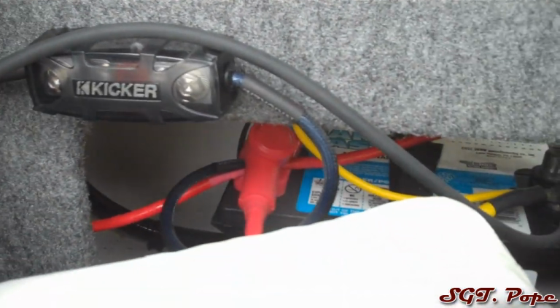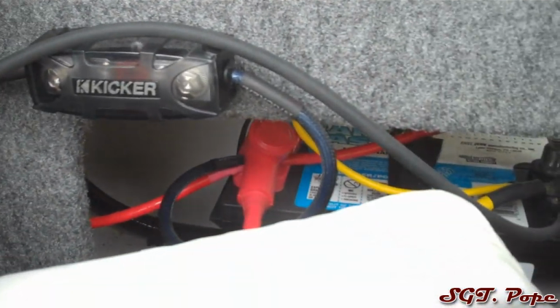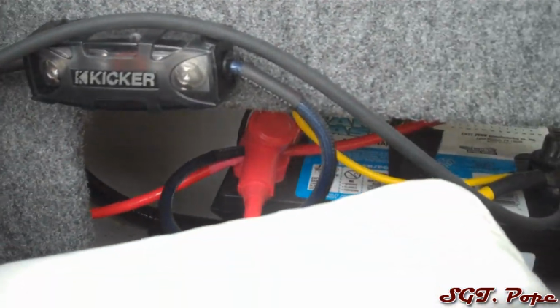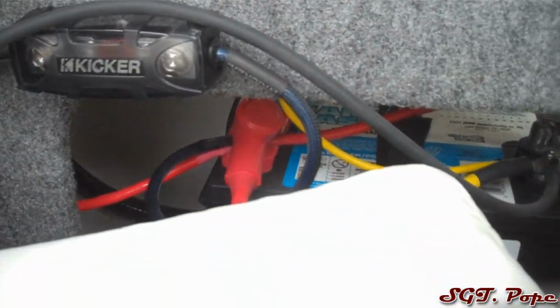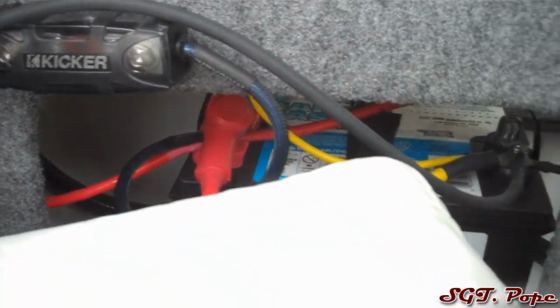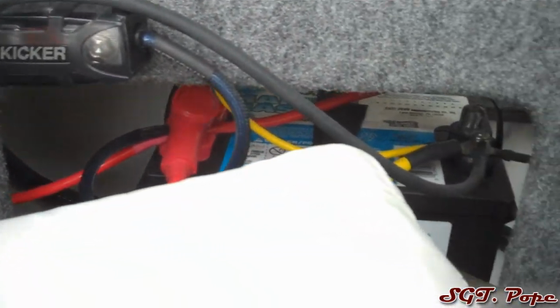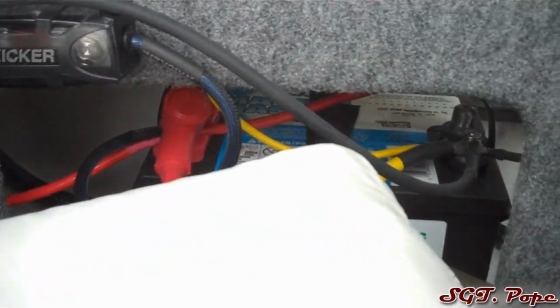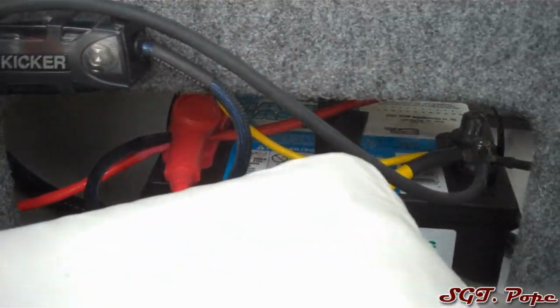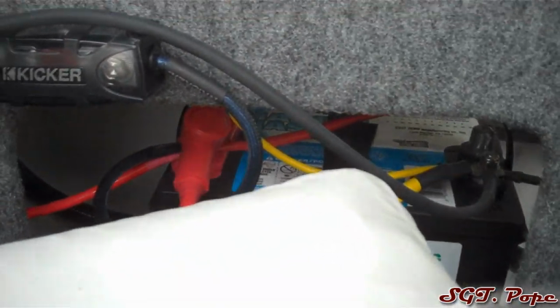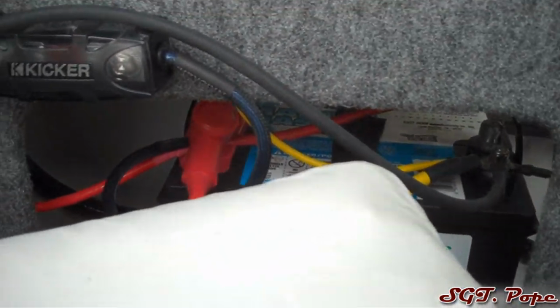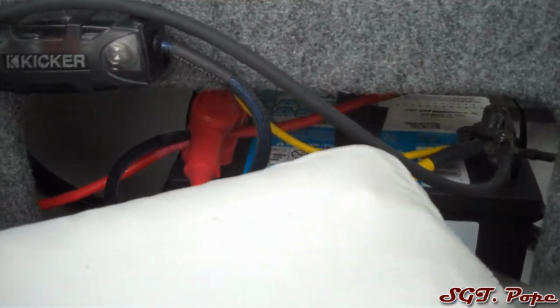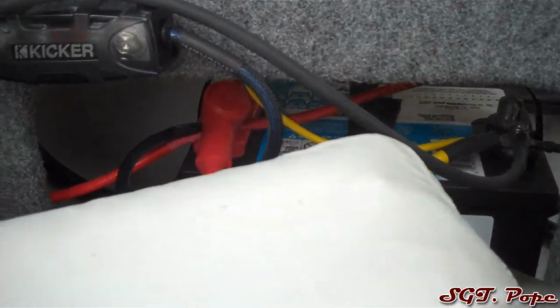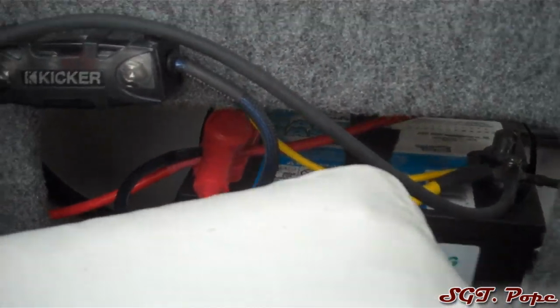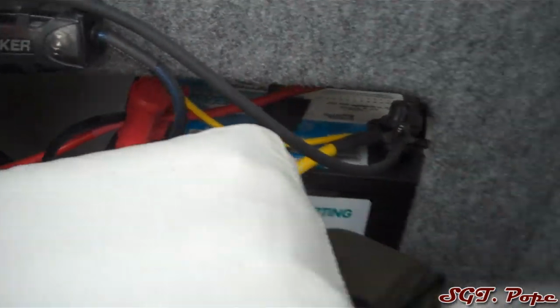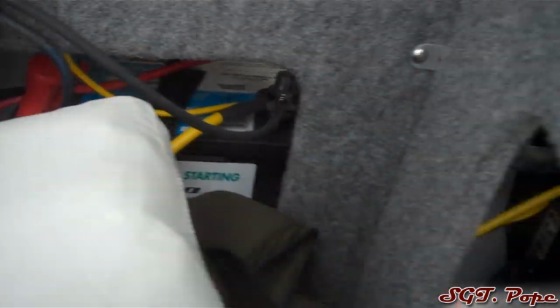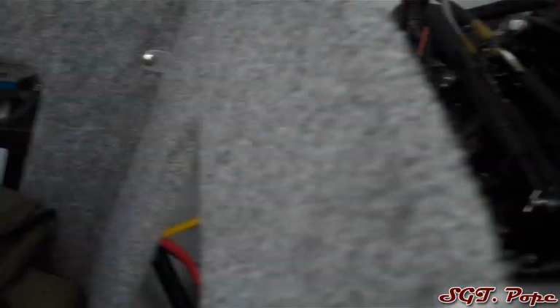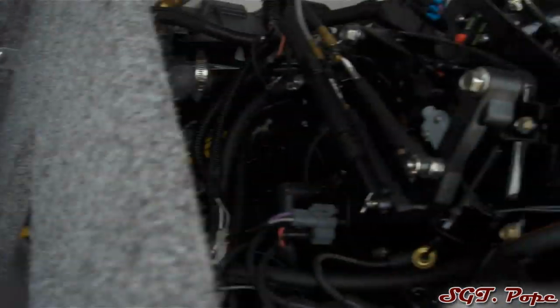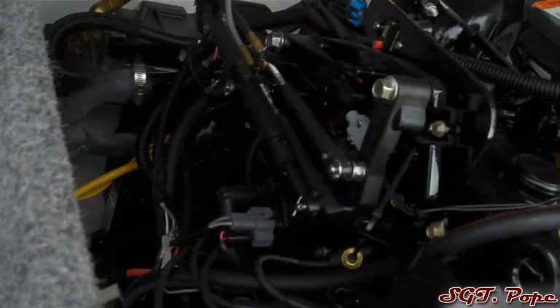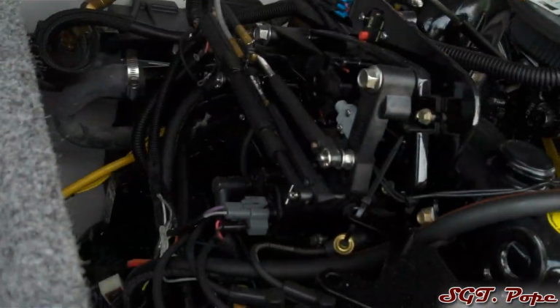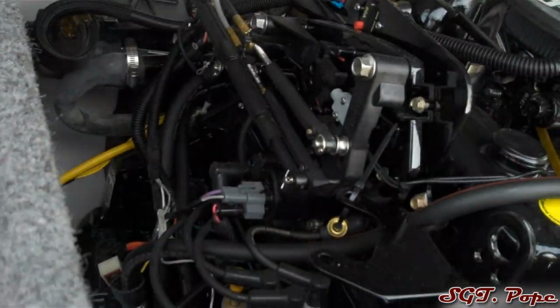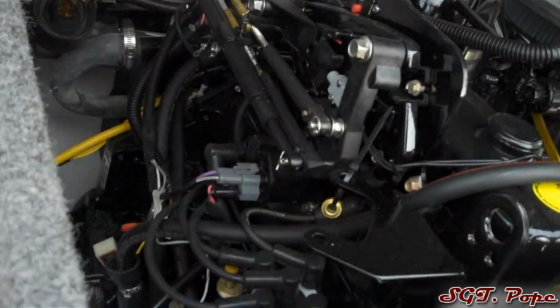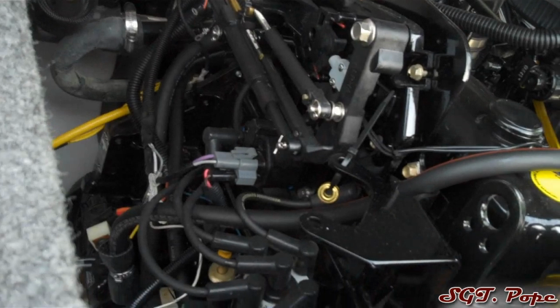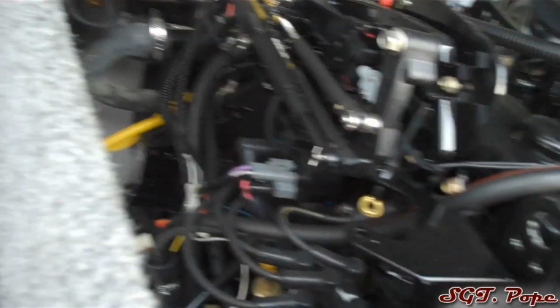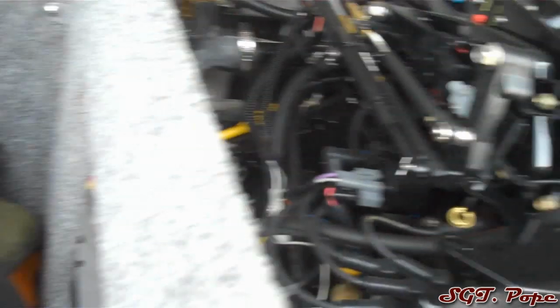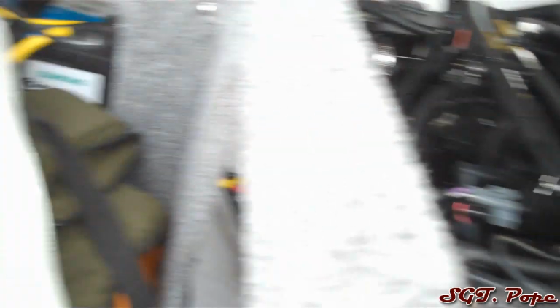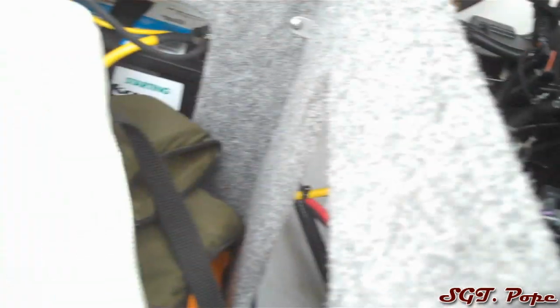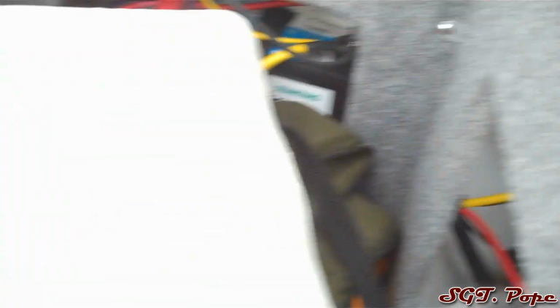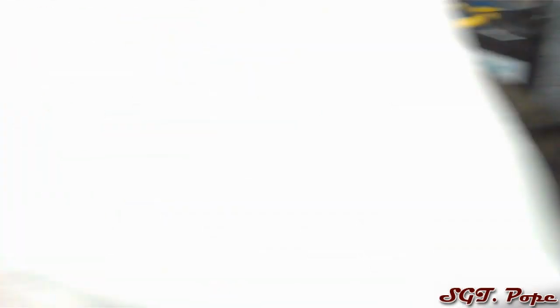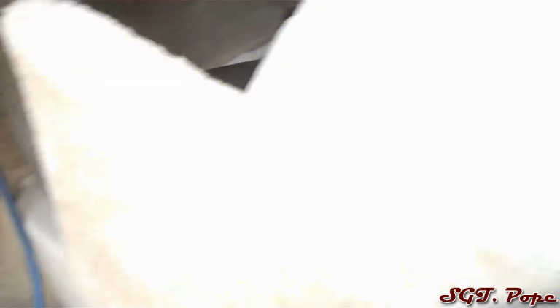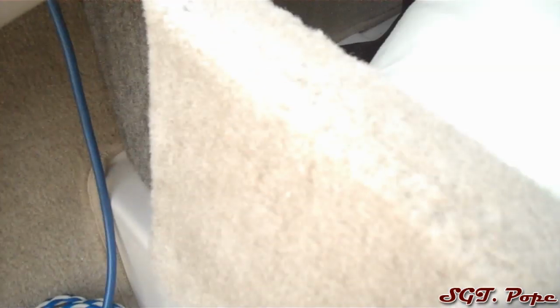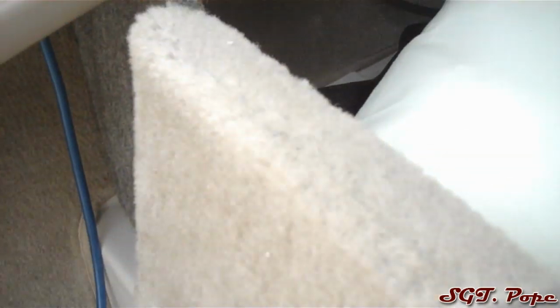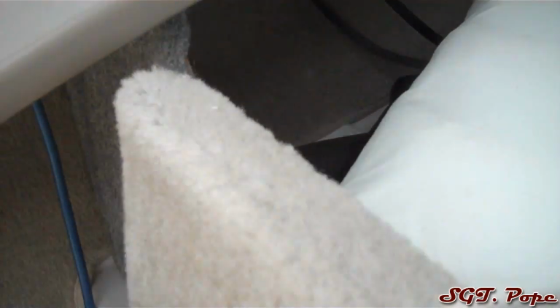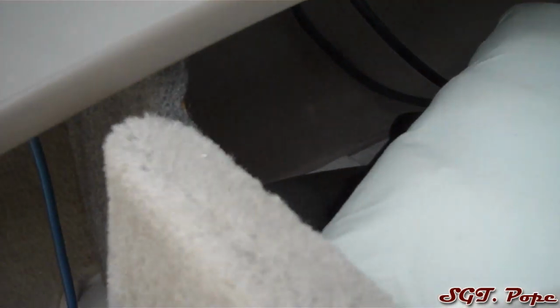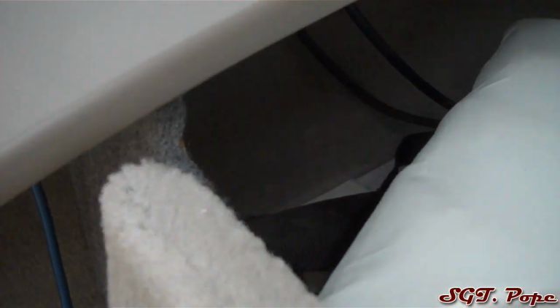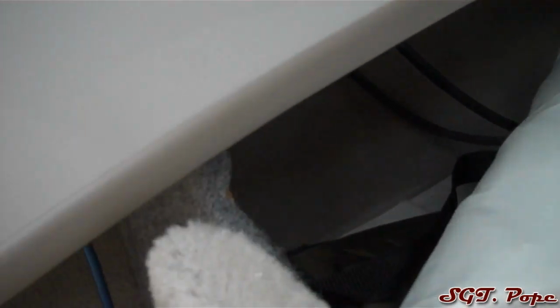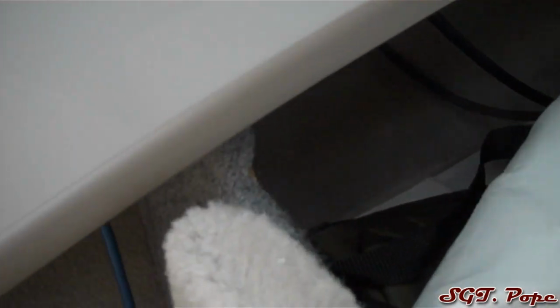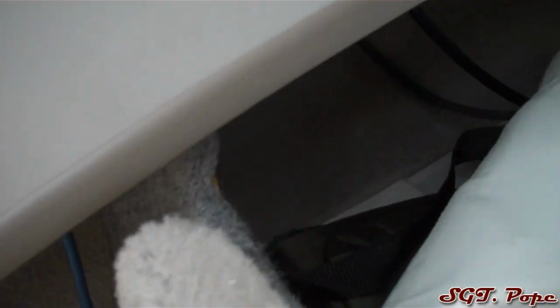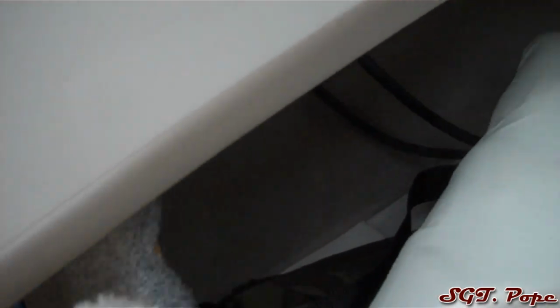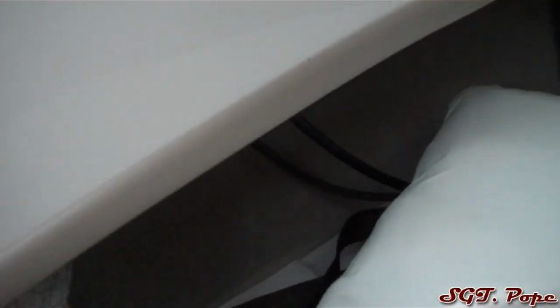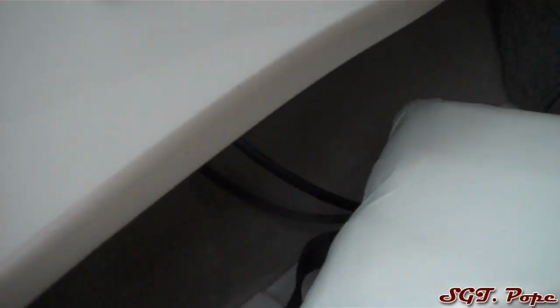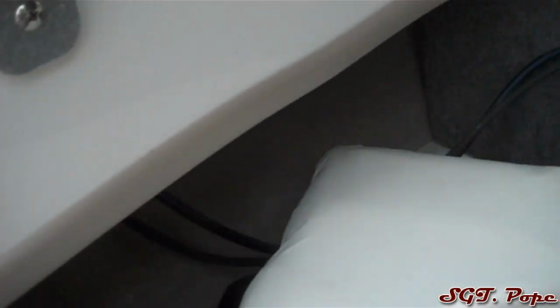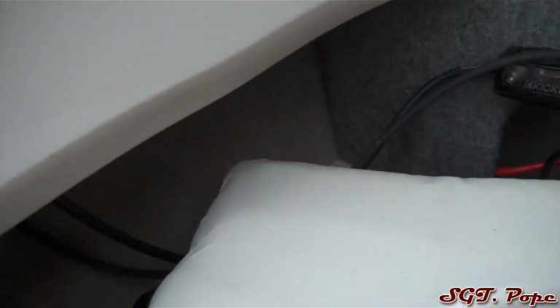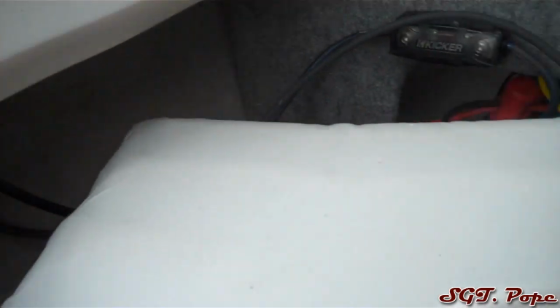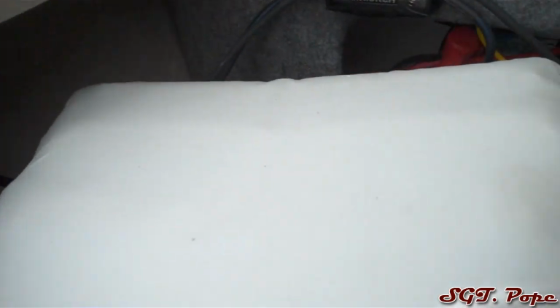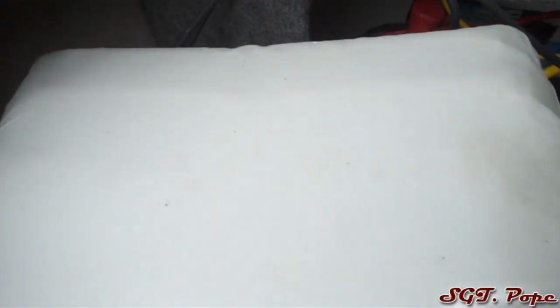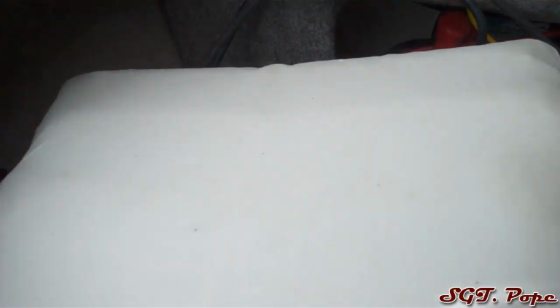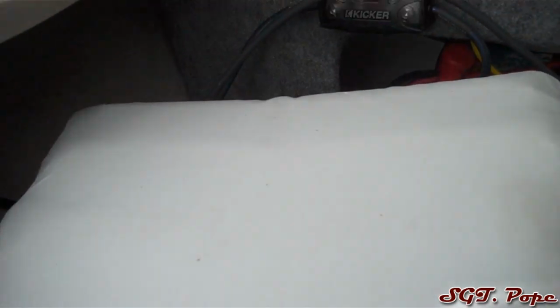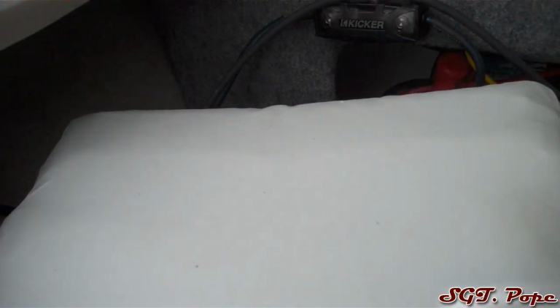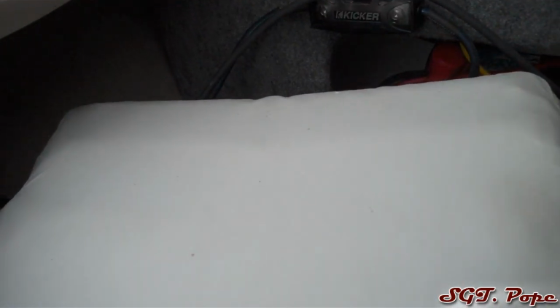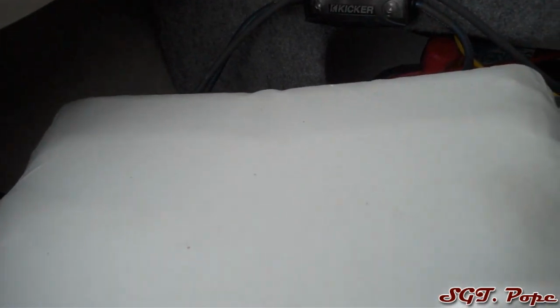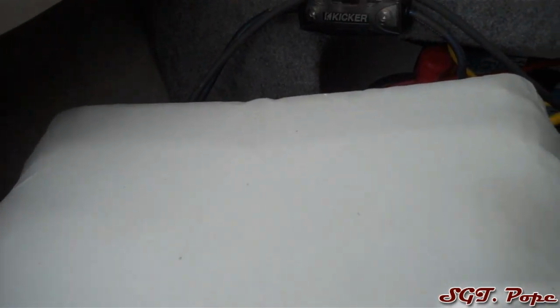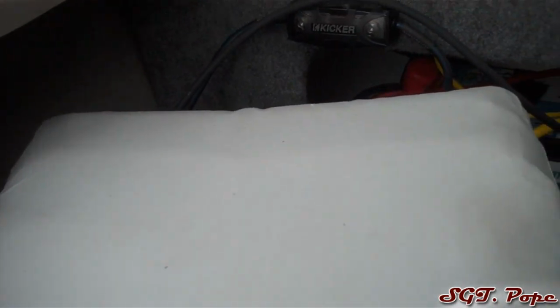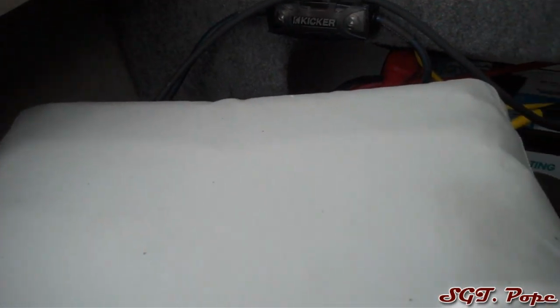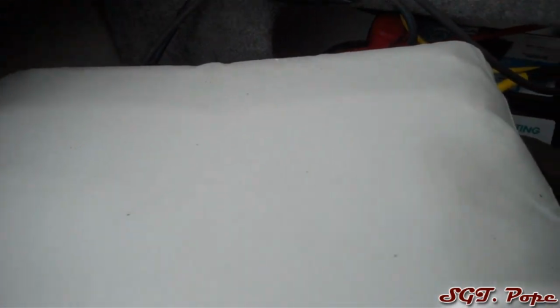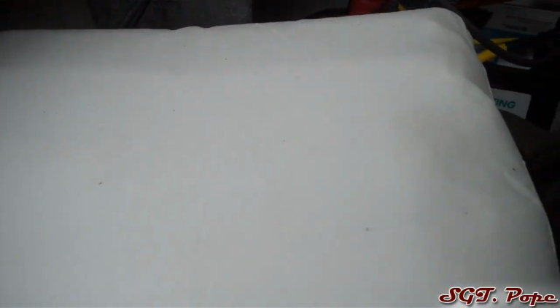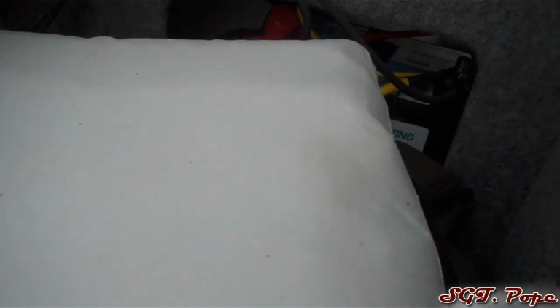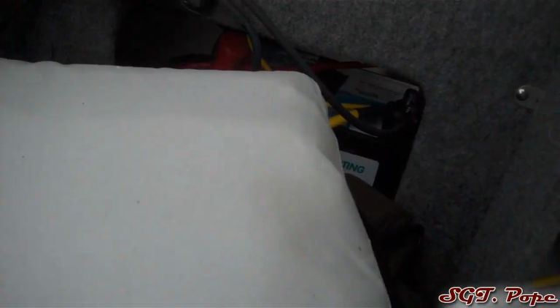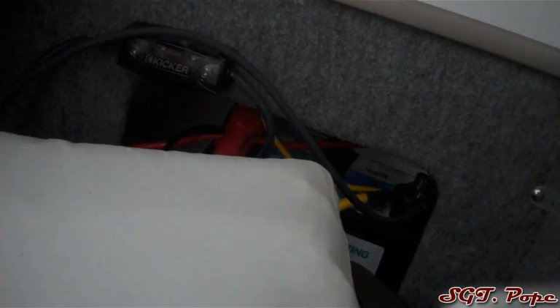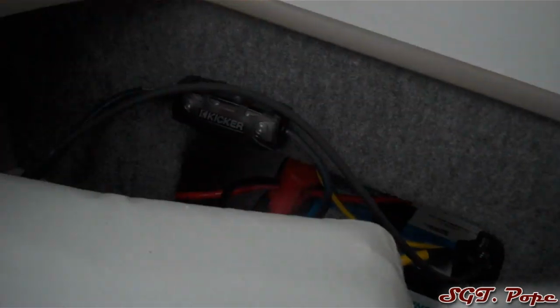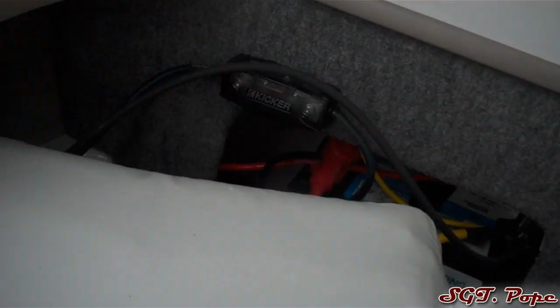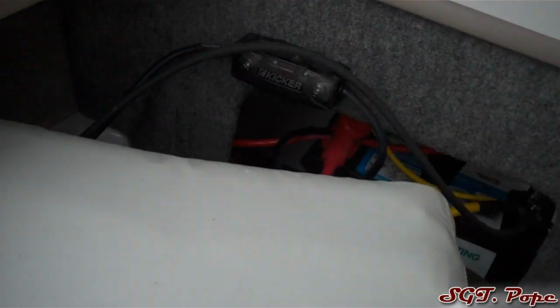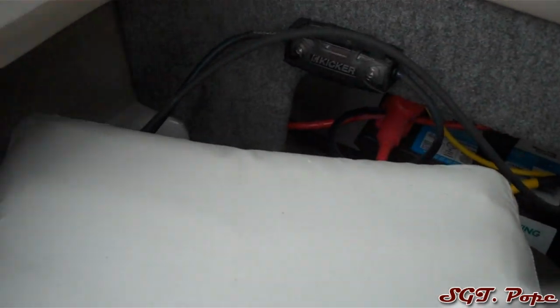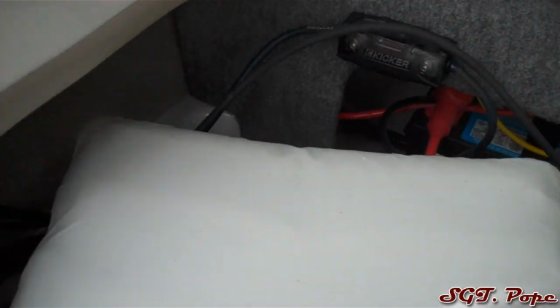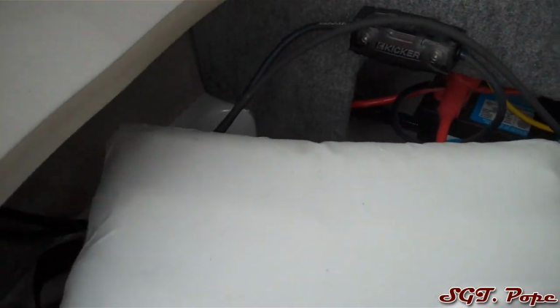Got the battery there. There's the engine. So yeah, I ran the wires and everything, so looking pretty good so far.